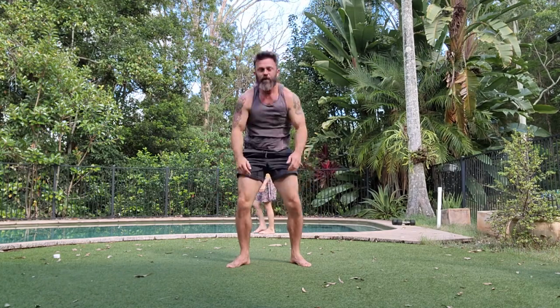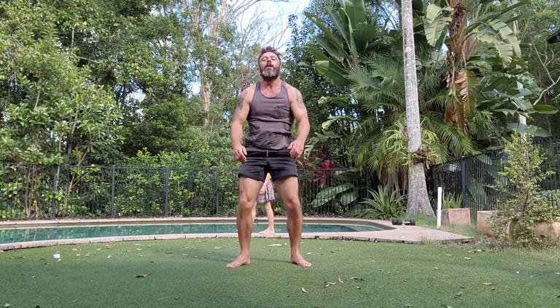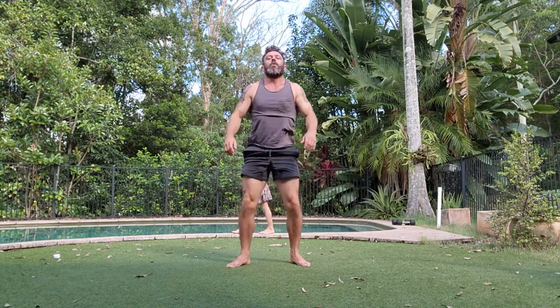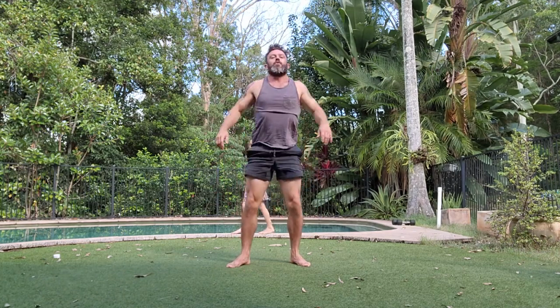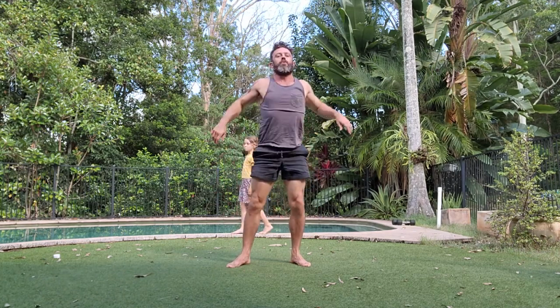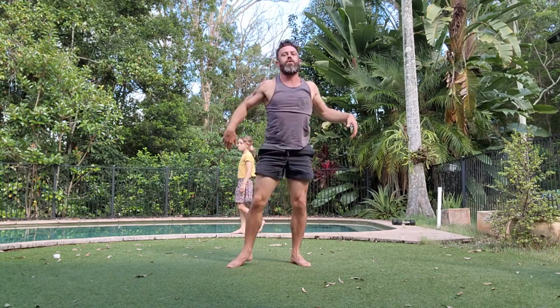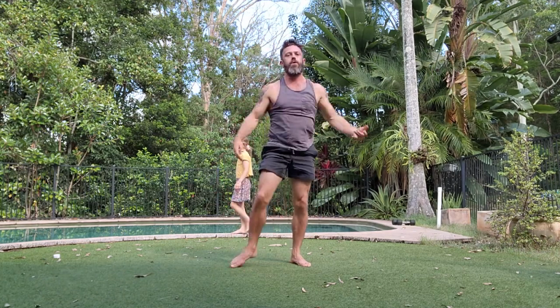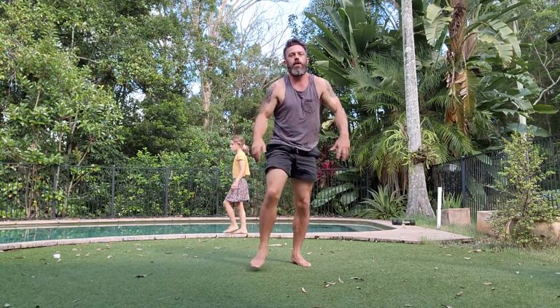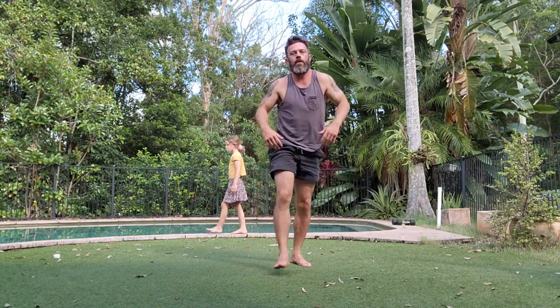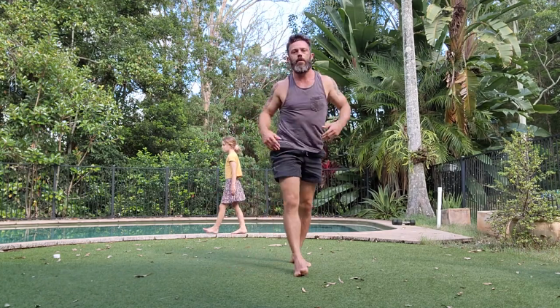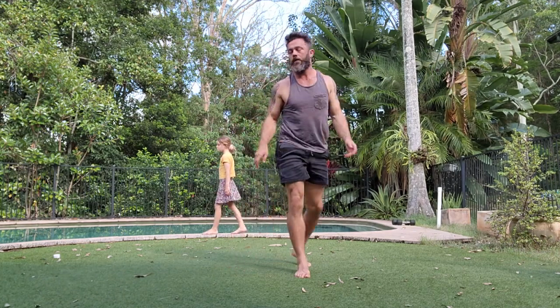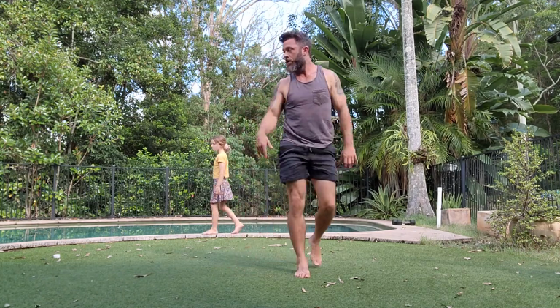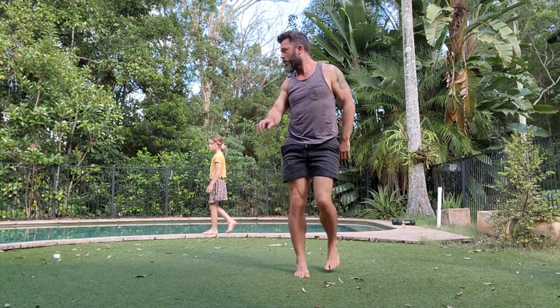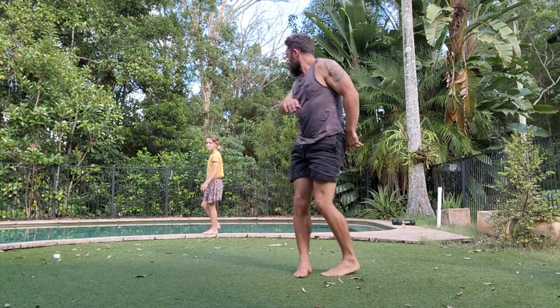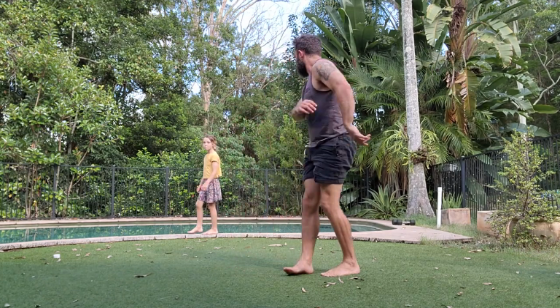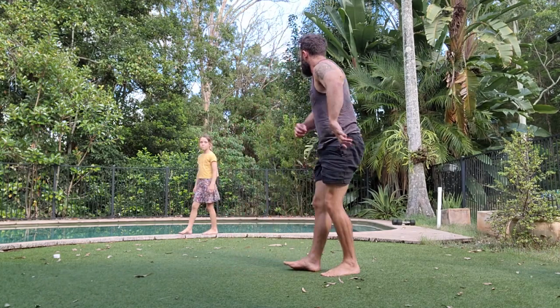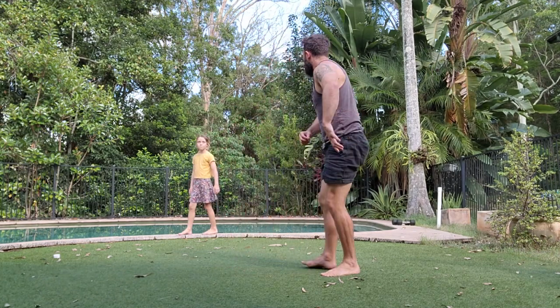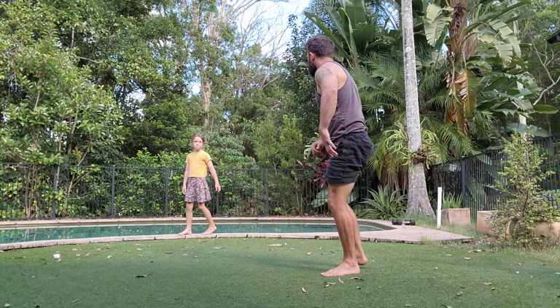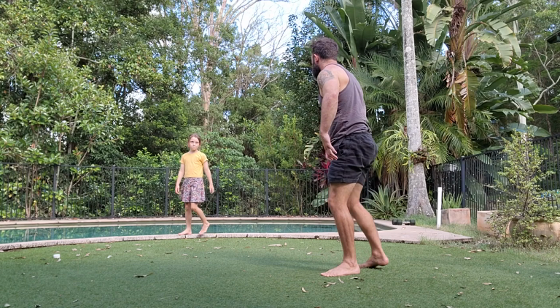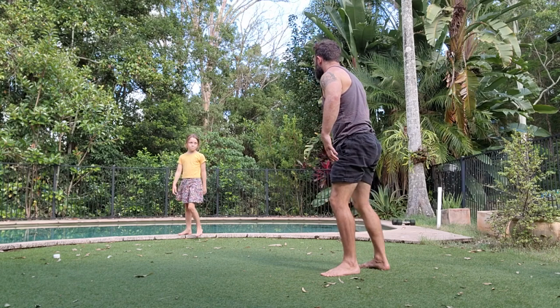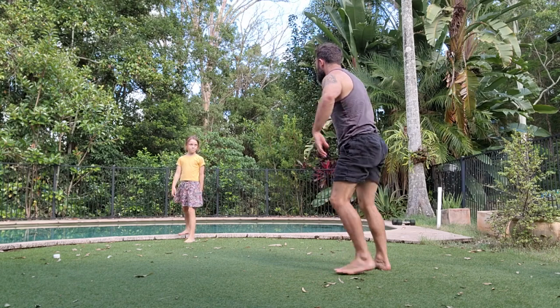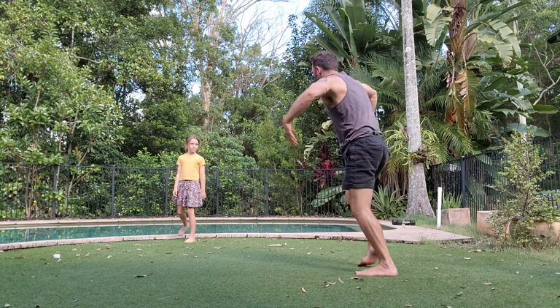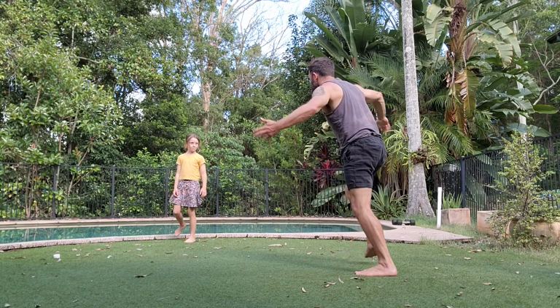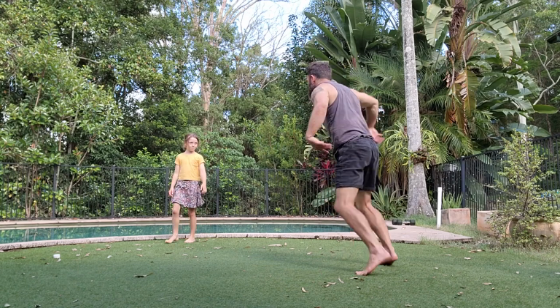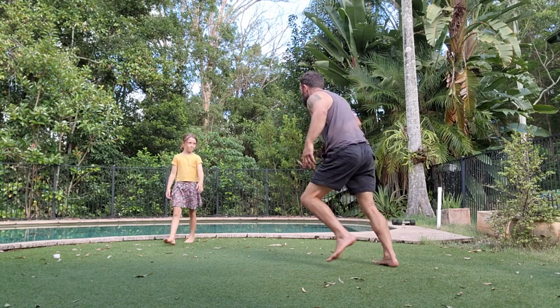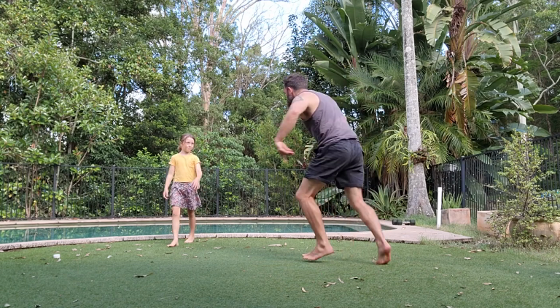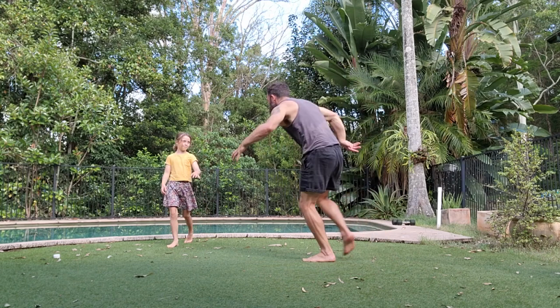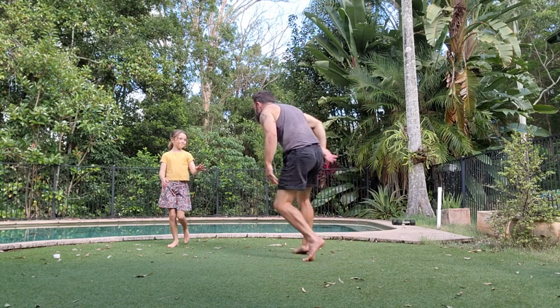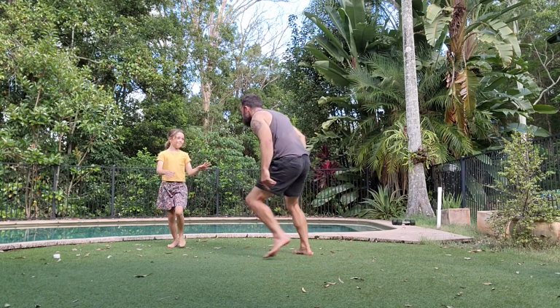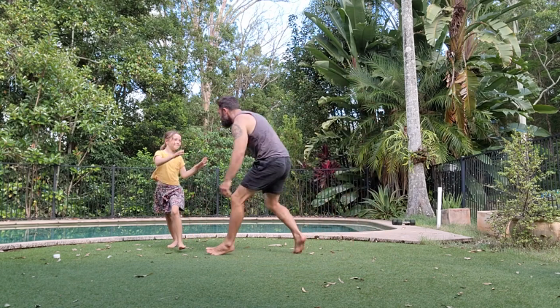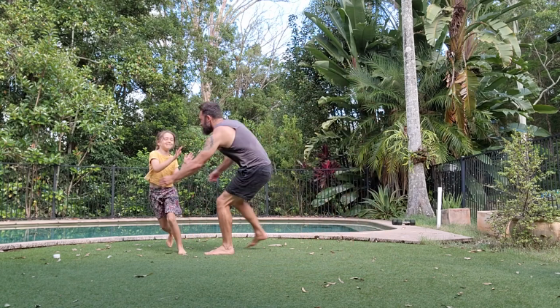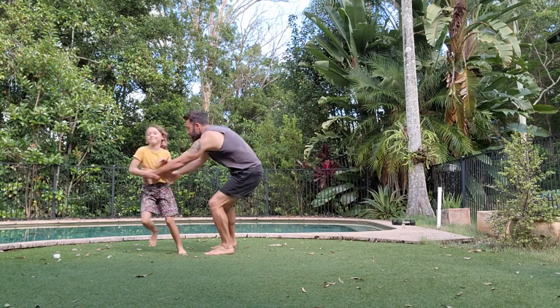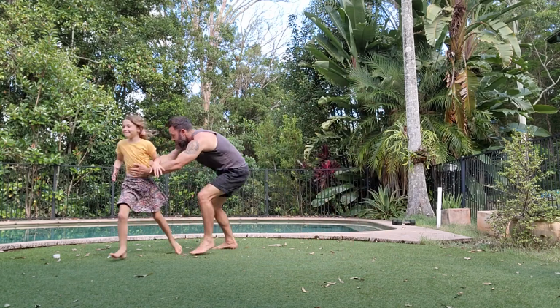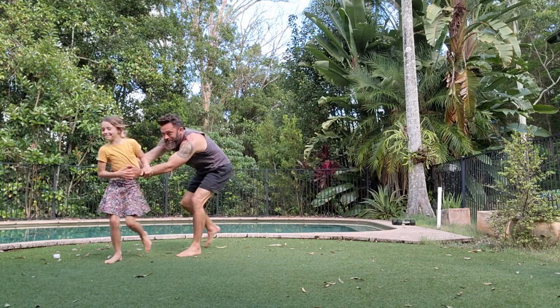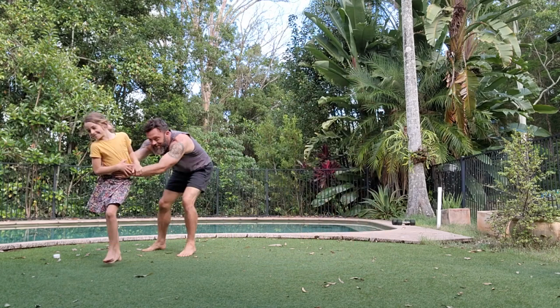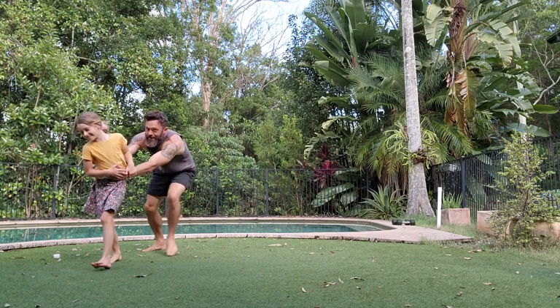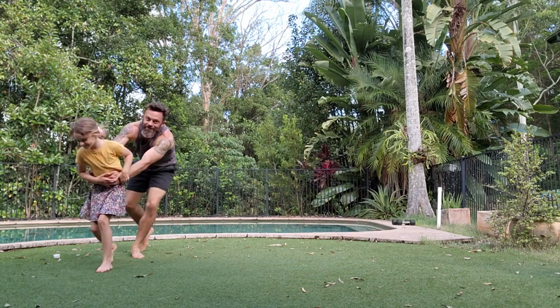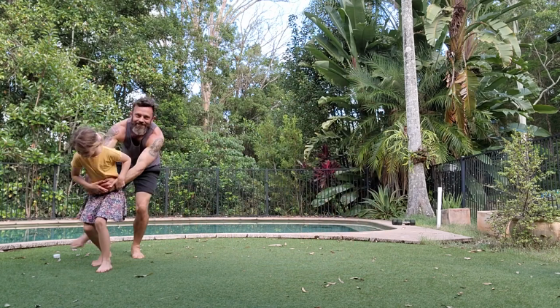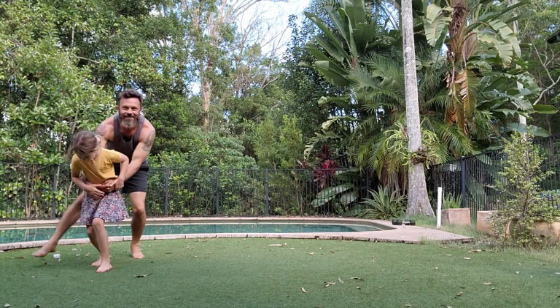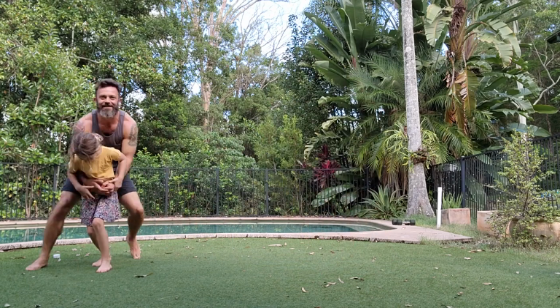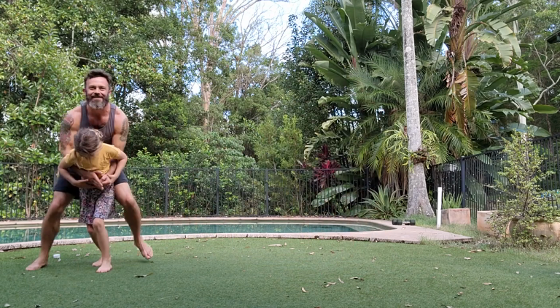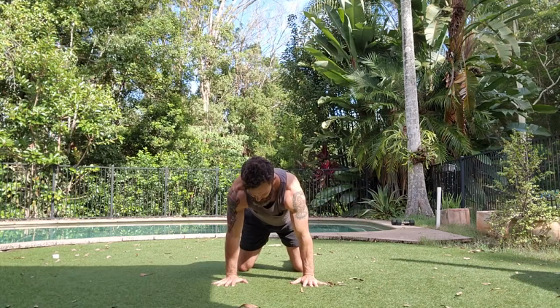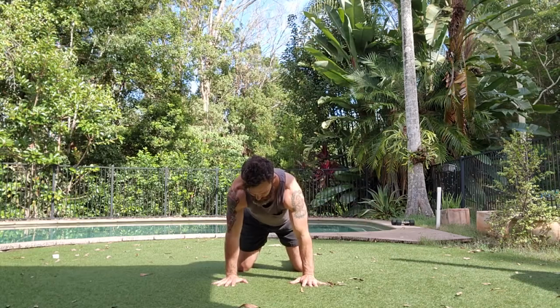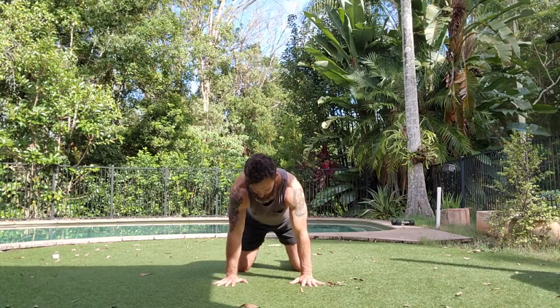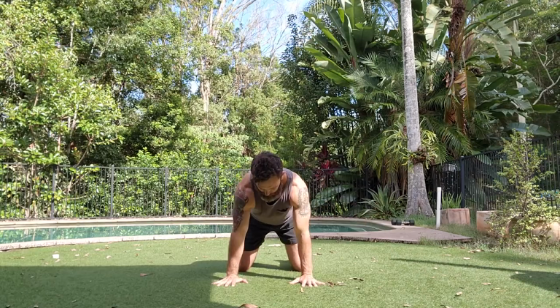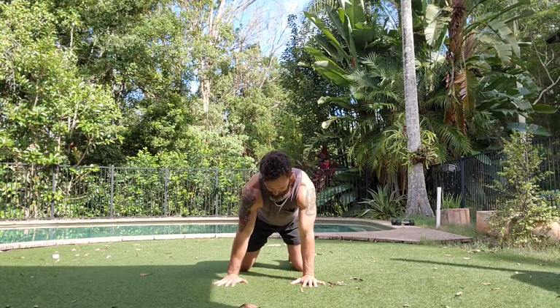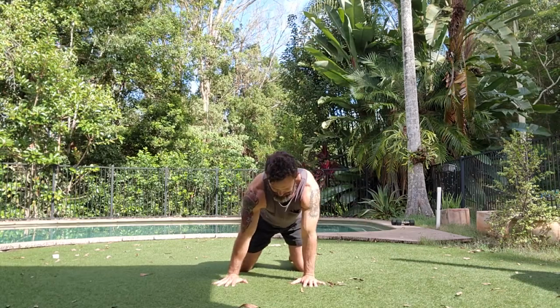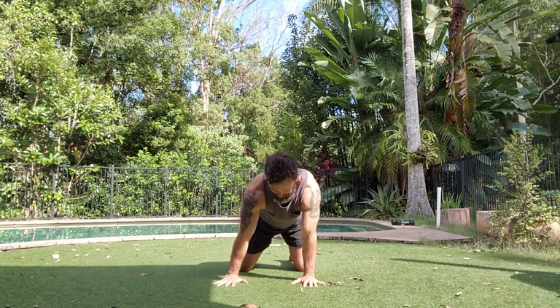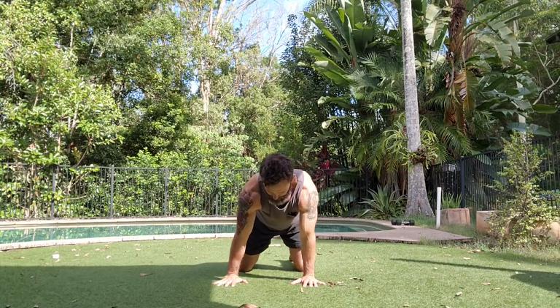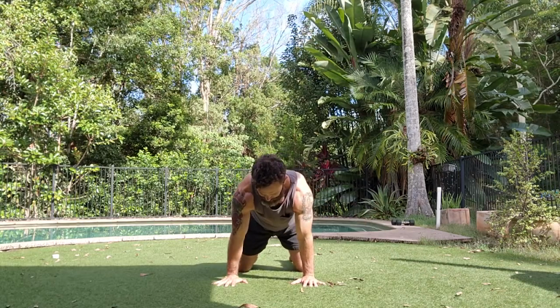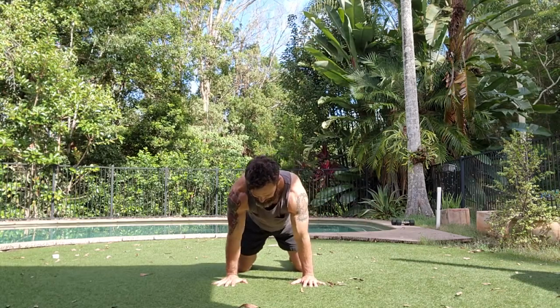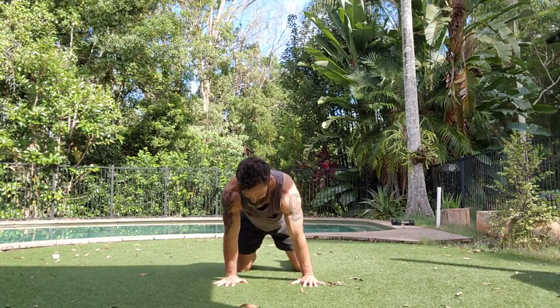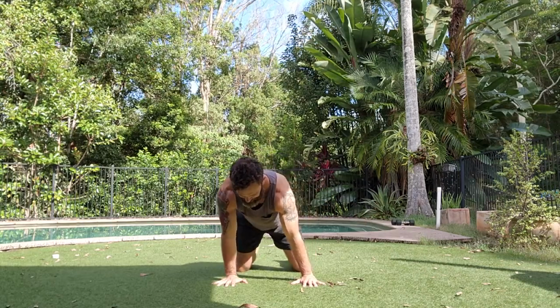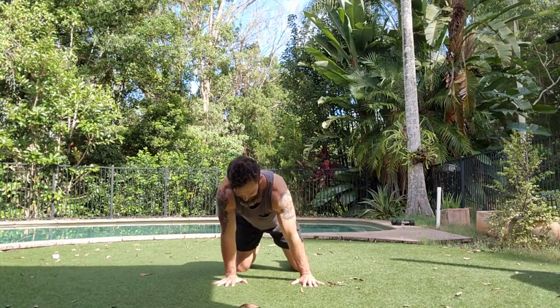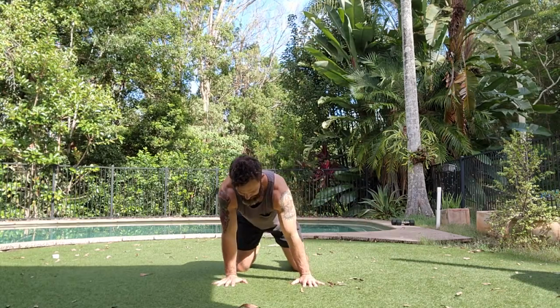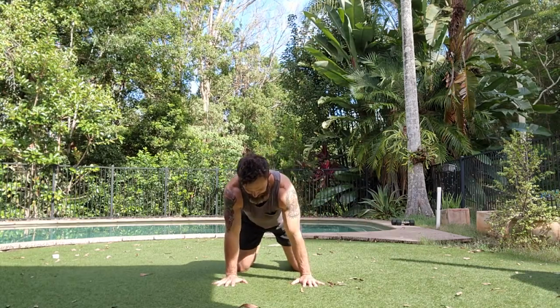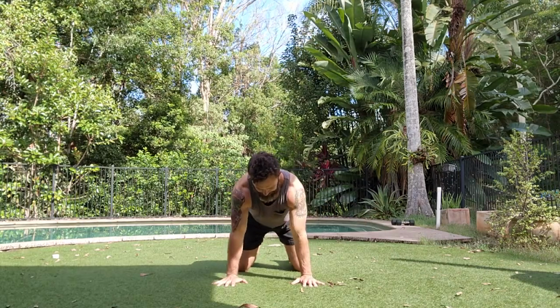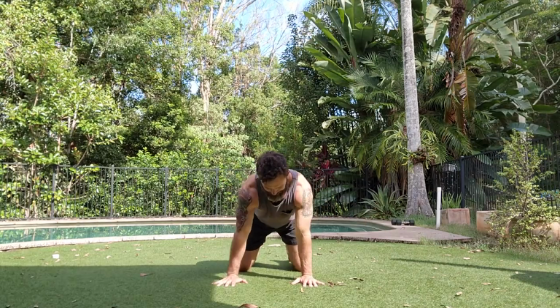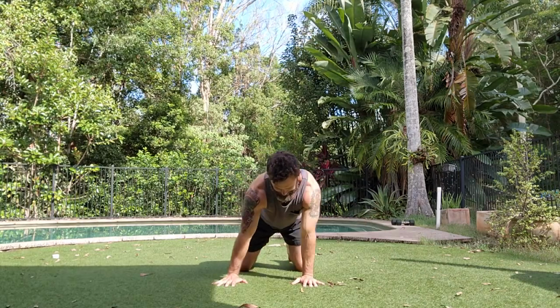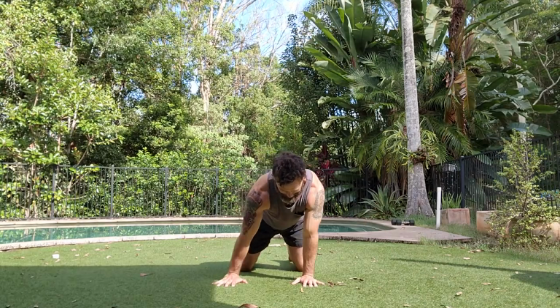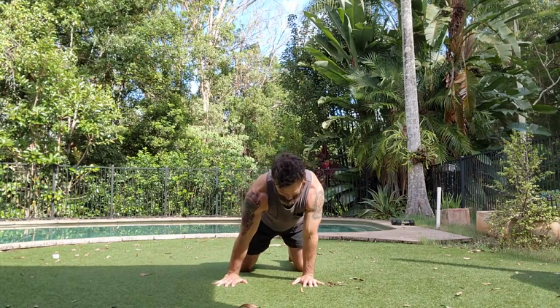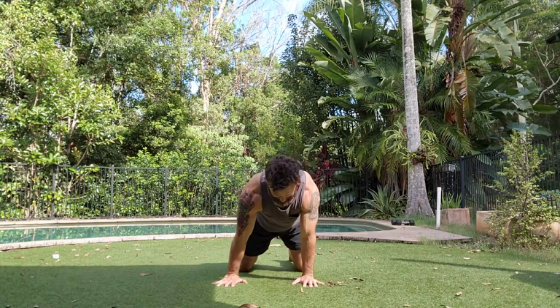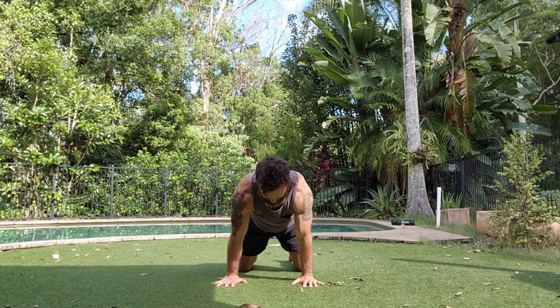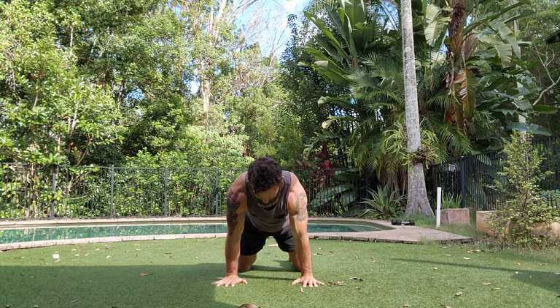If you have a small child handy, preferably your own, give them a chase around the yard. That's another great way to get the heart rate going.